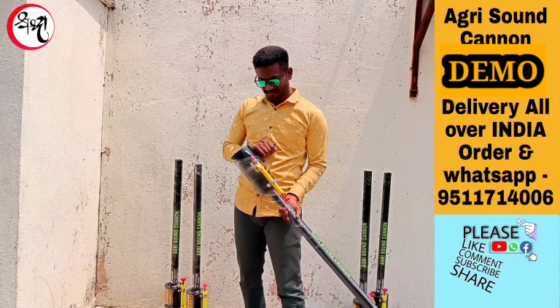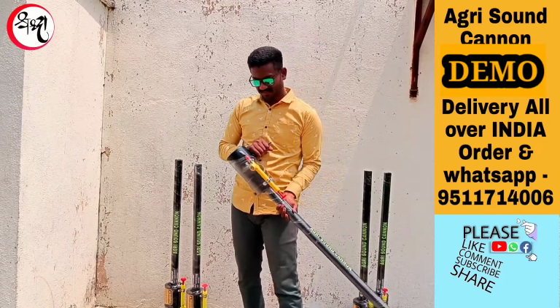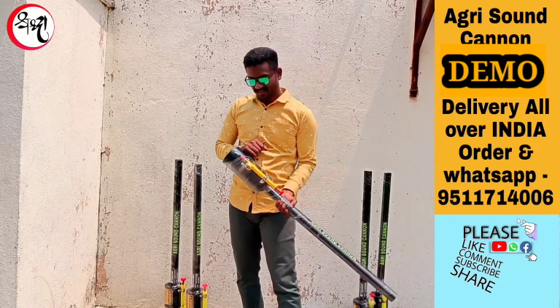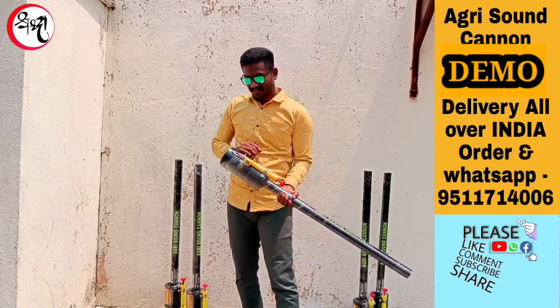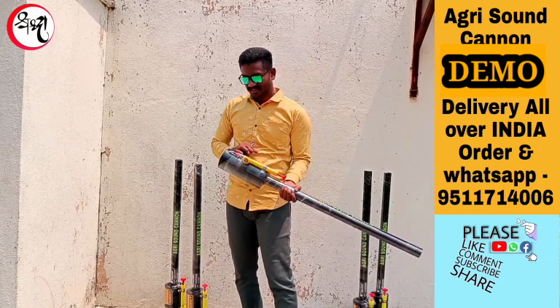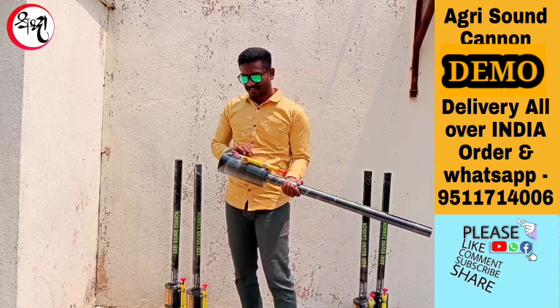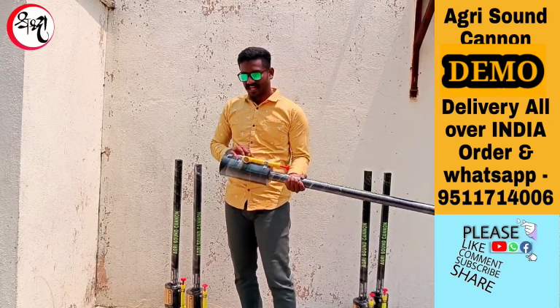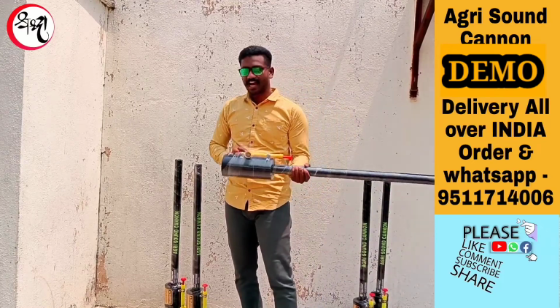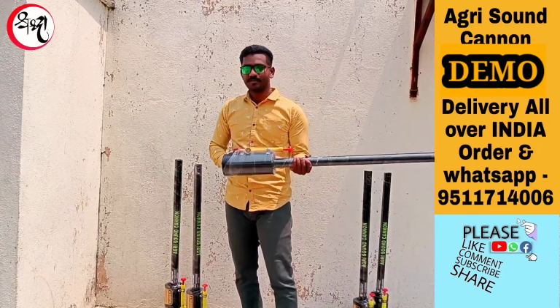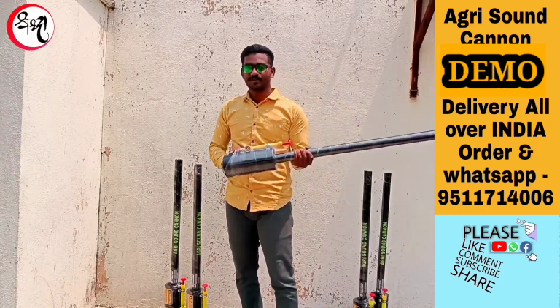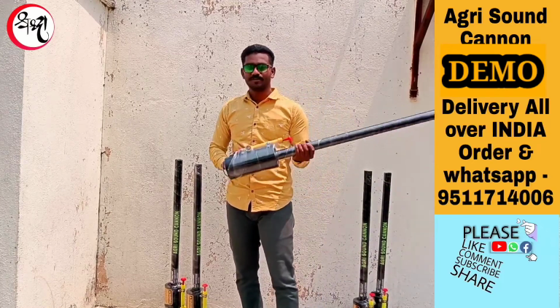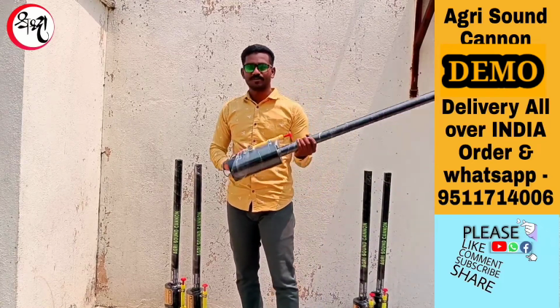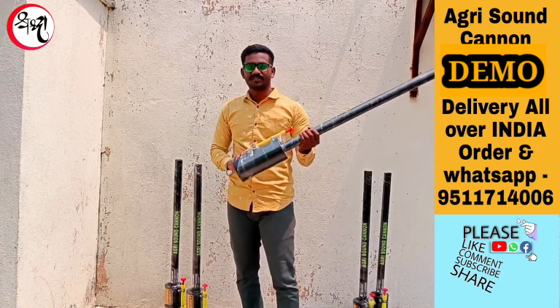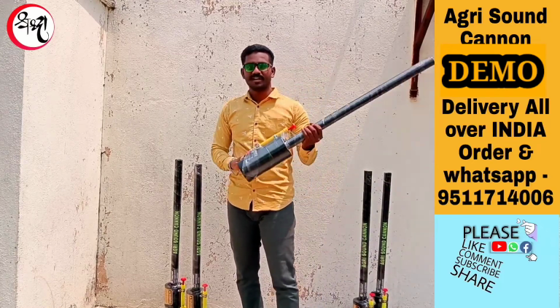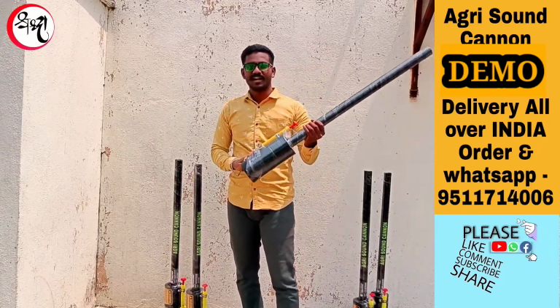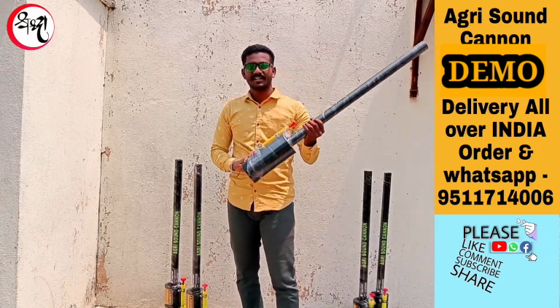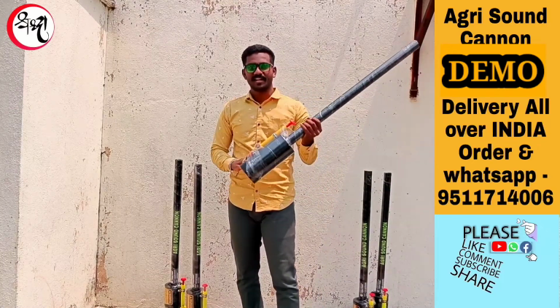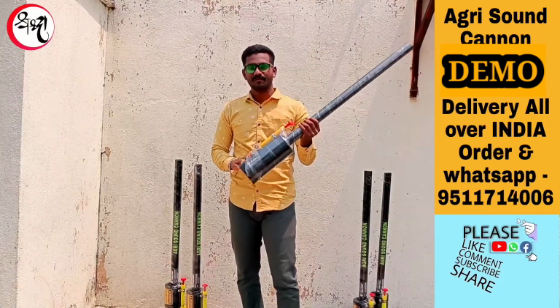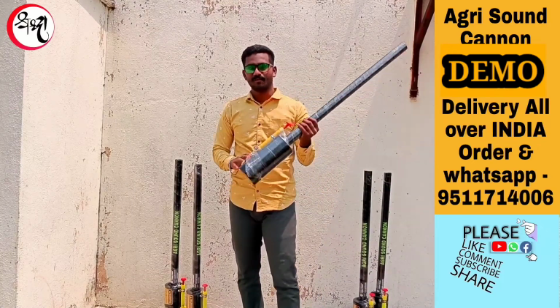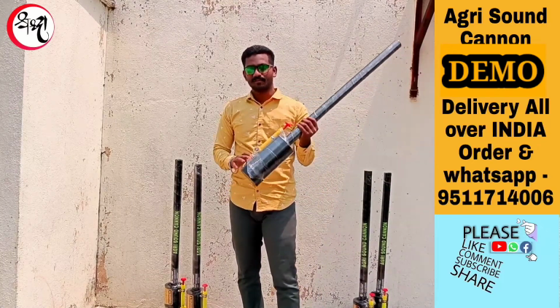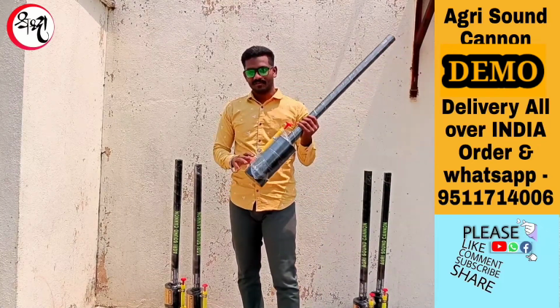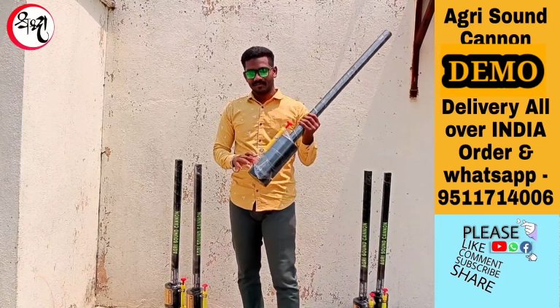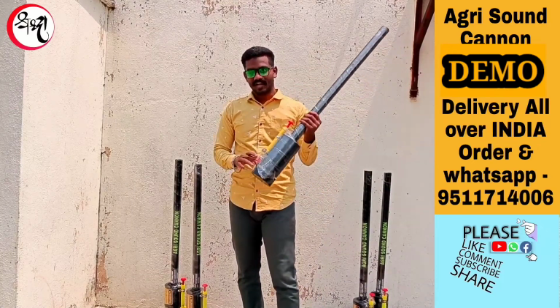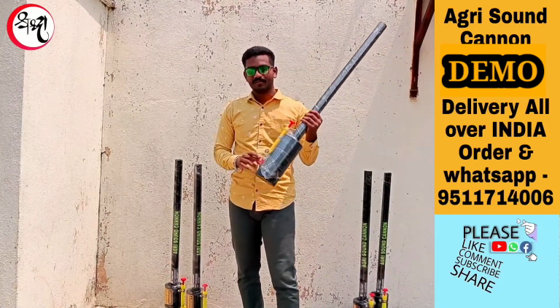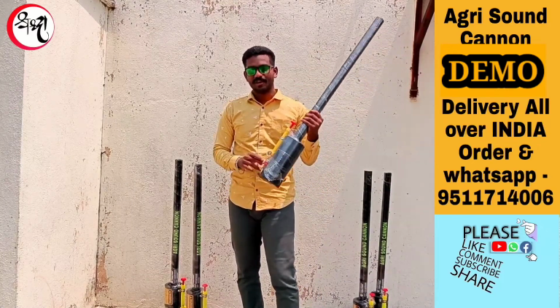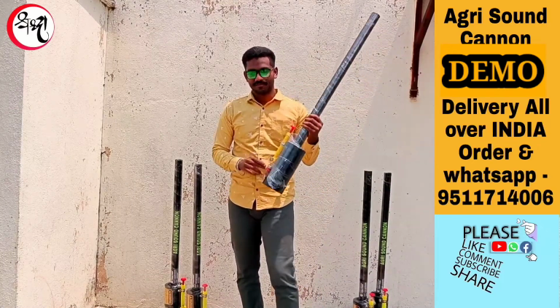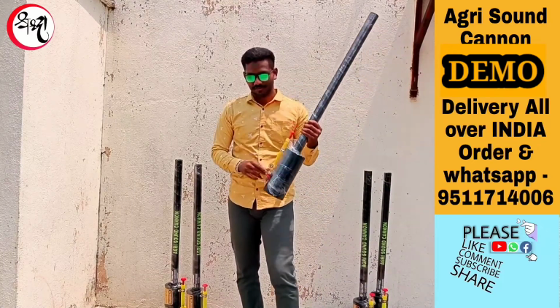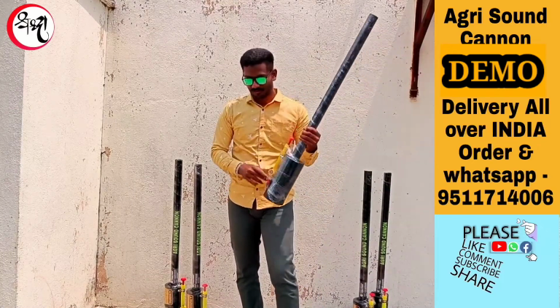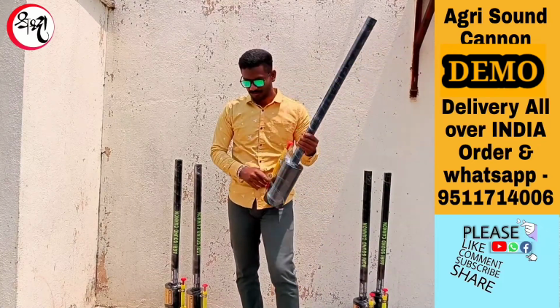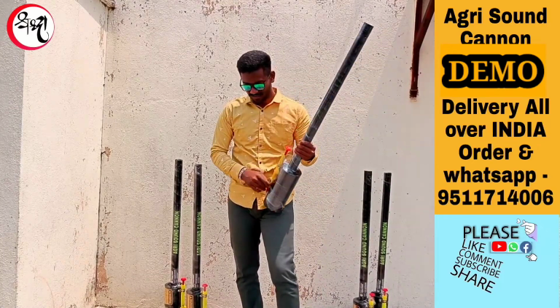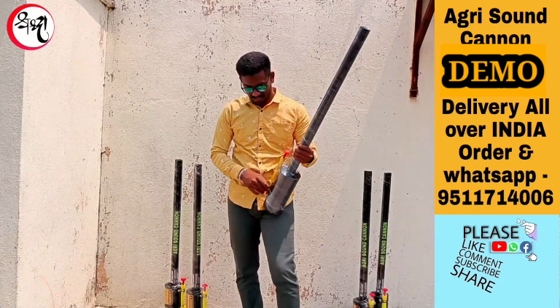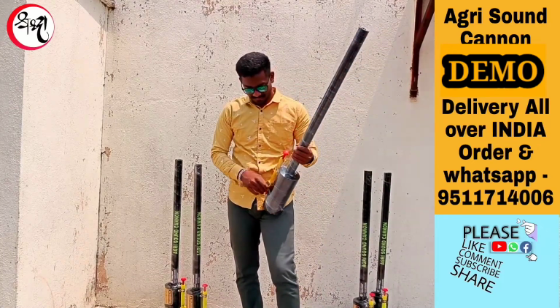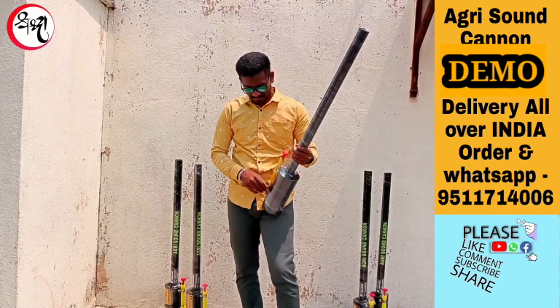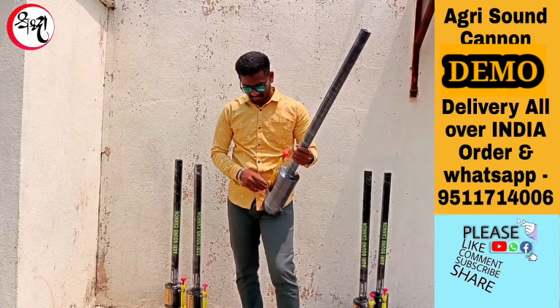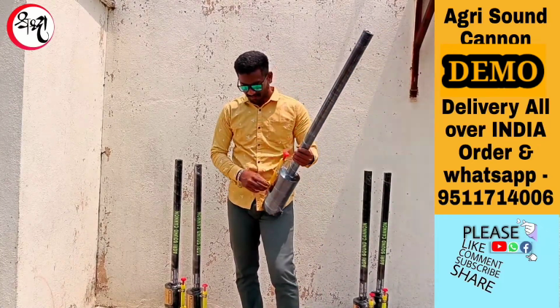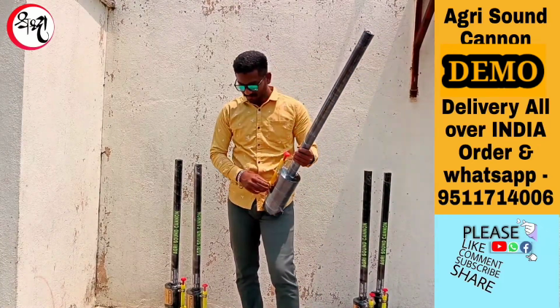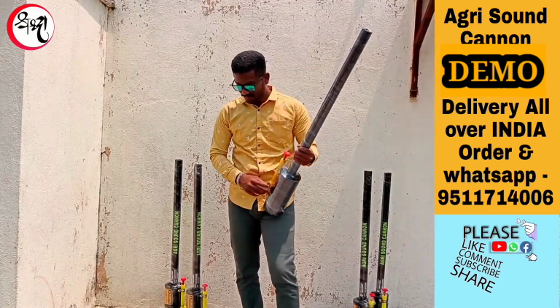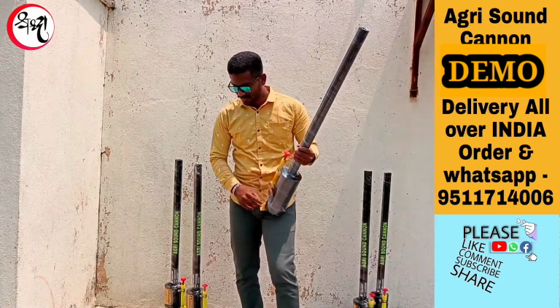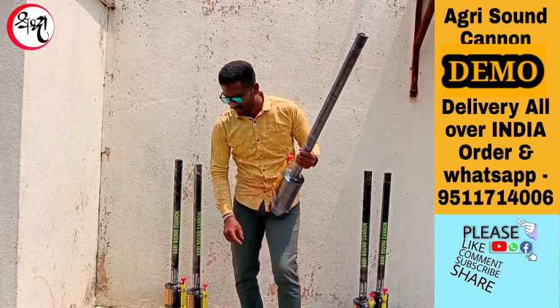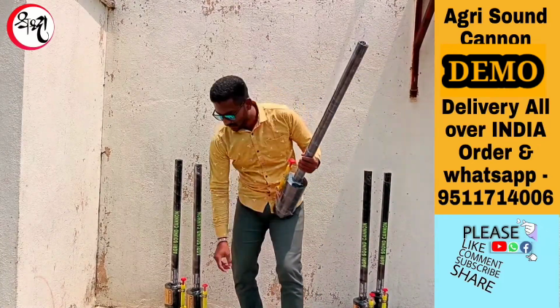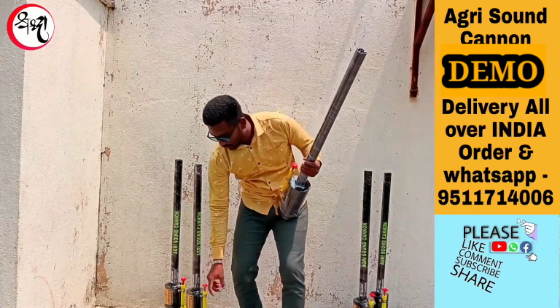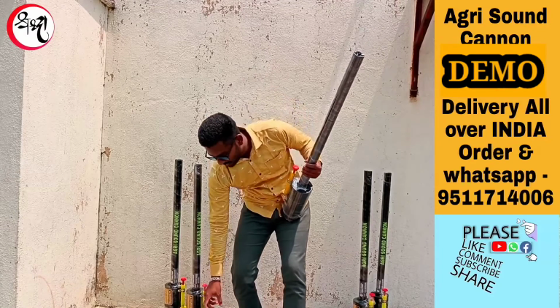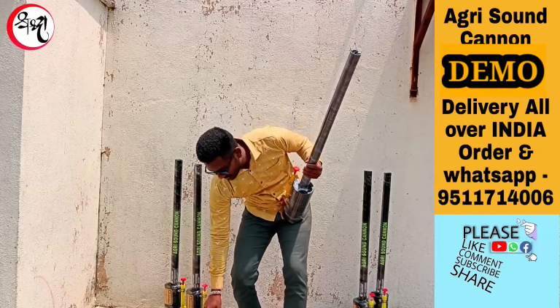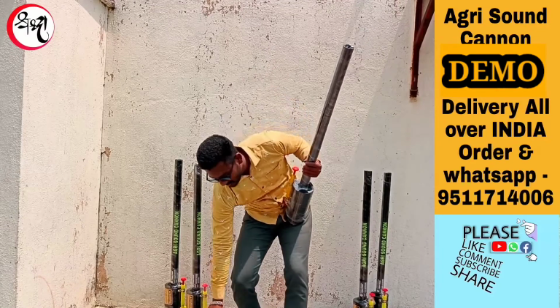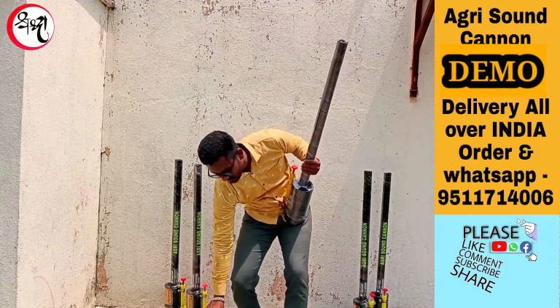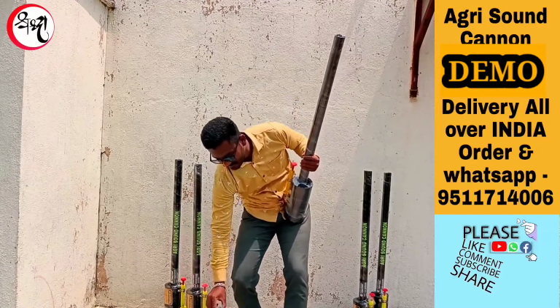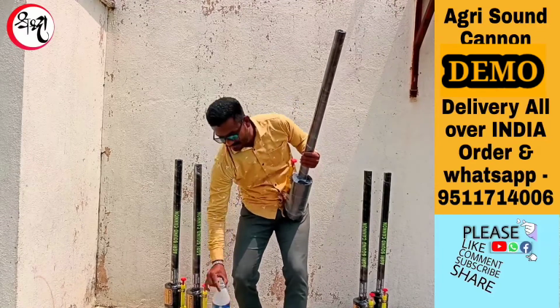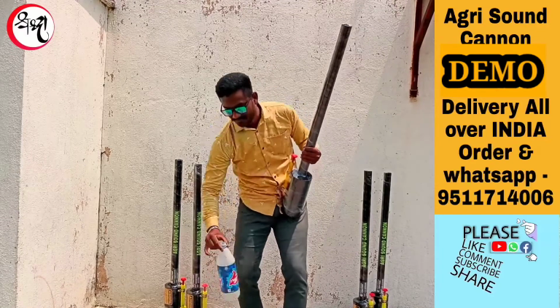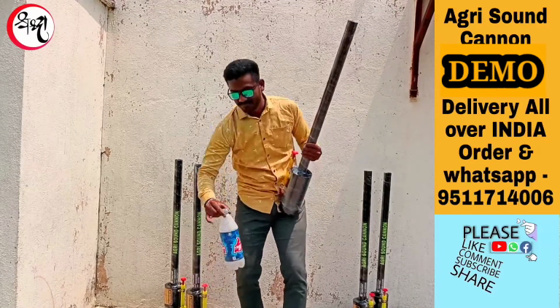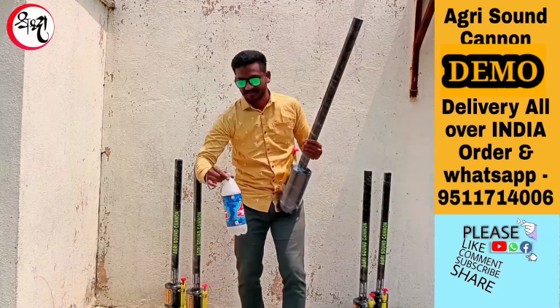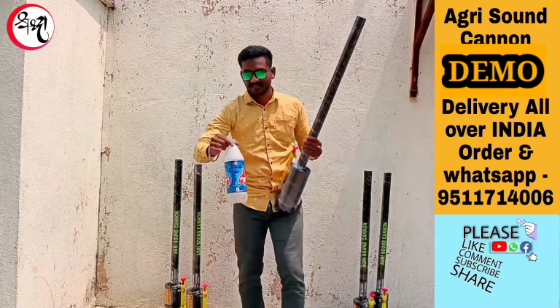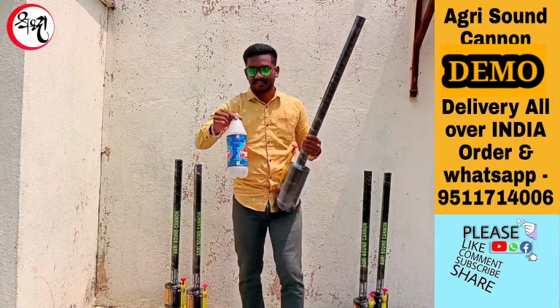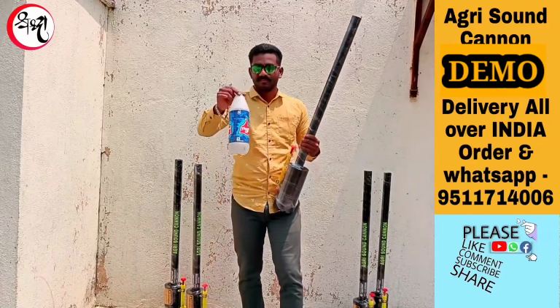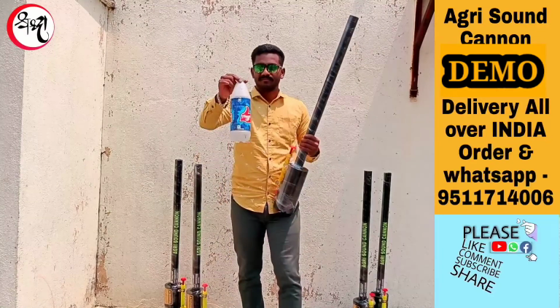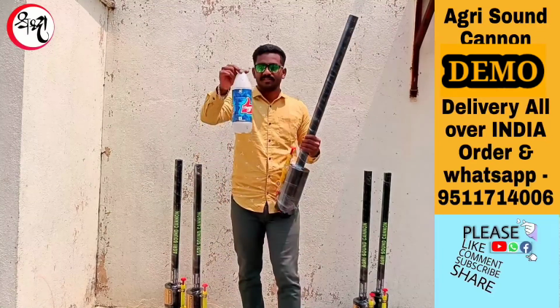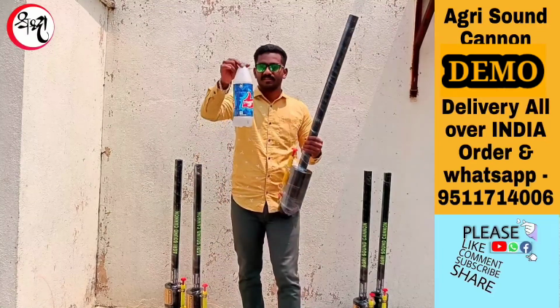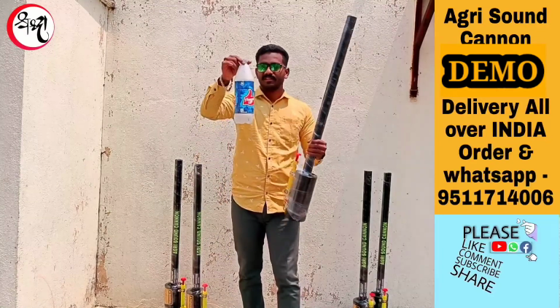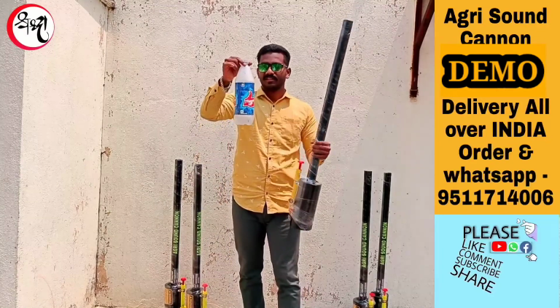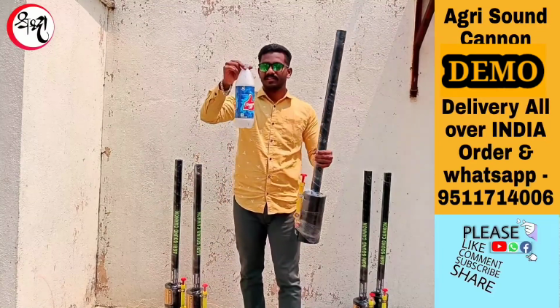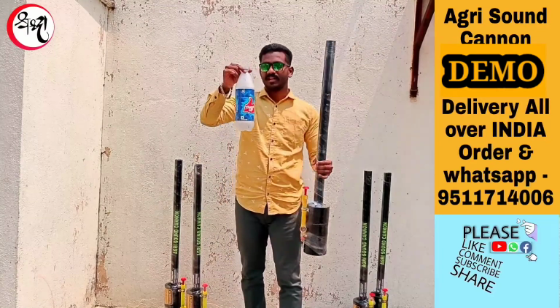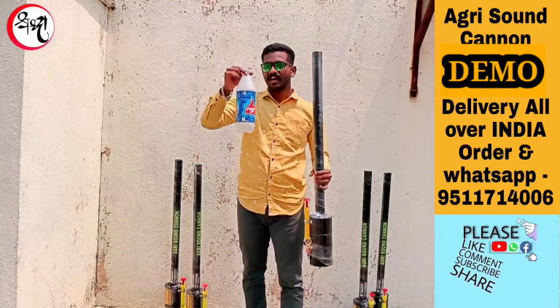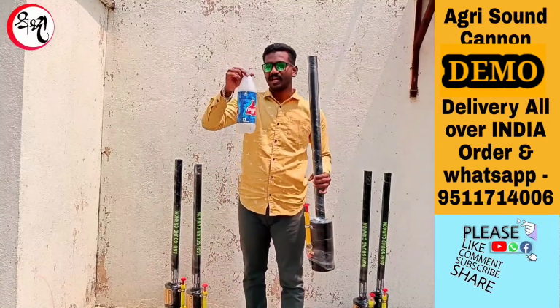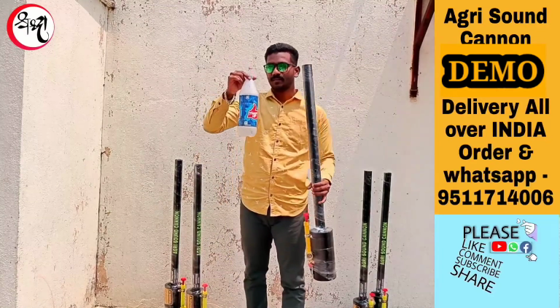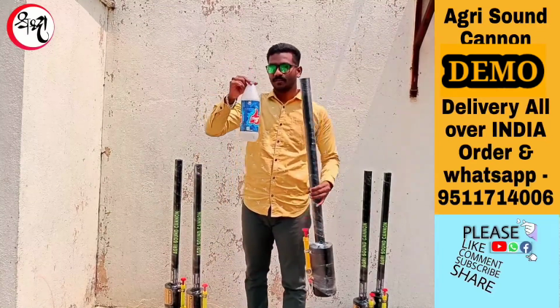This is how to use it — a demo, a live demo. This is the water.